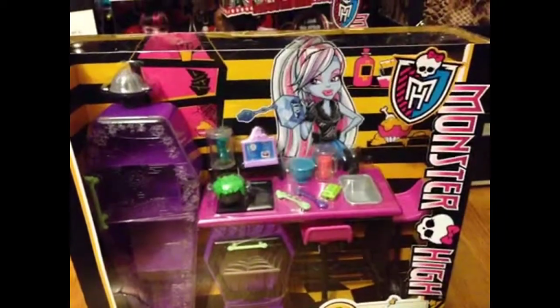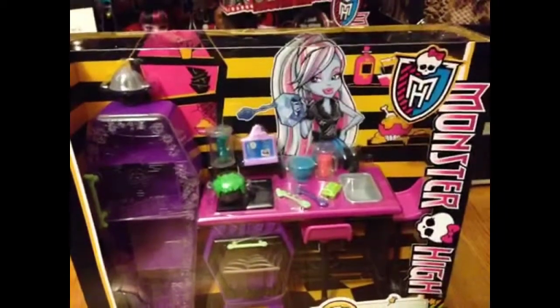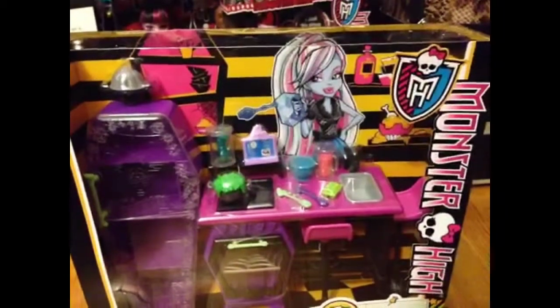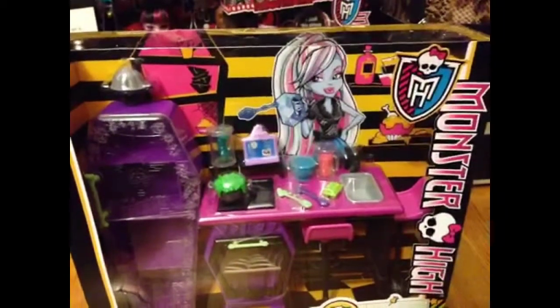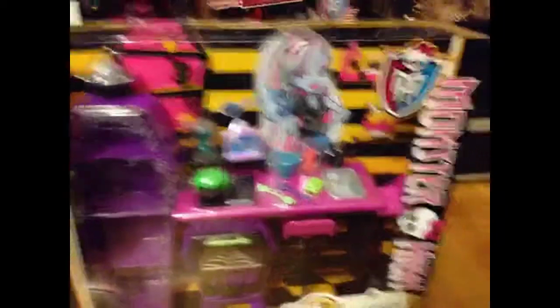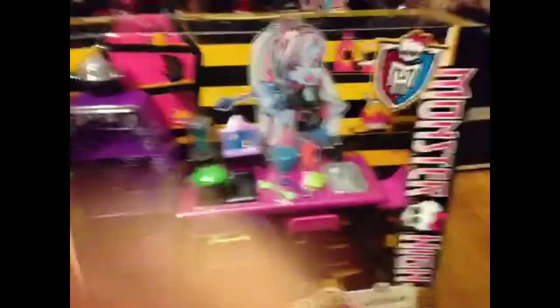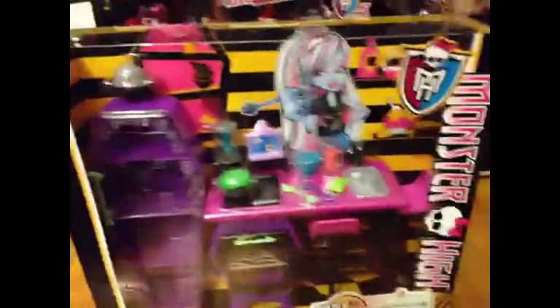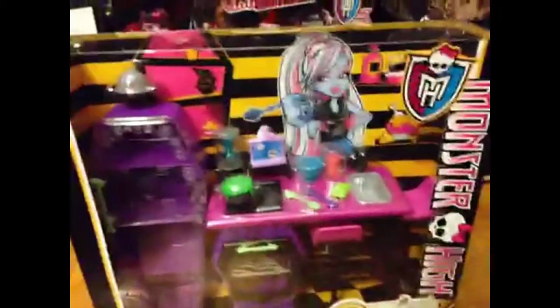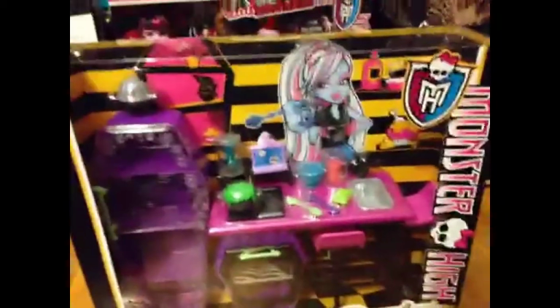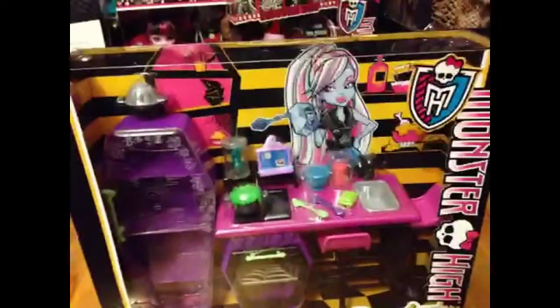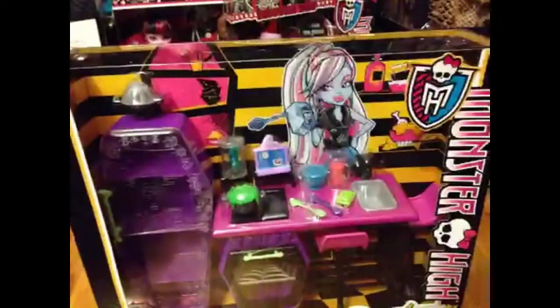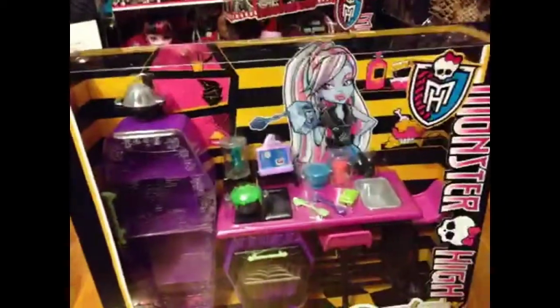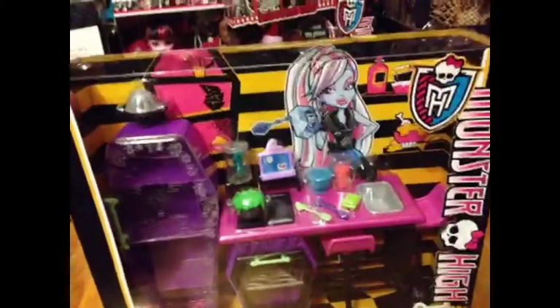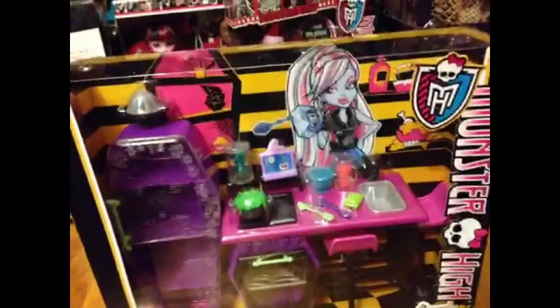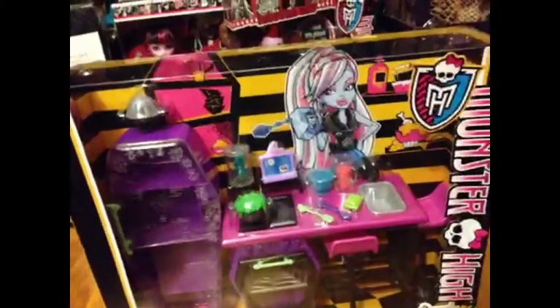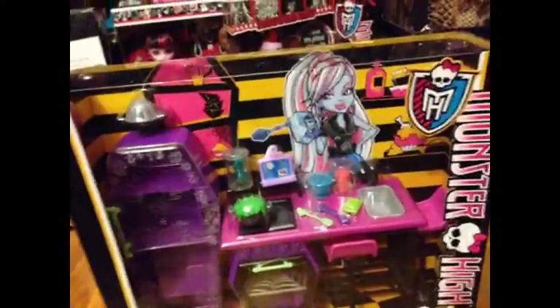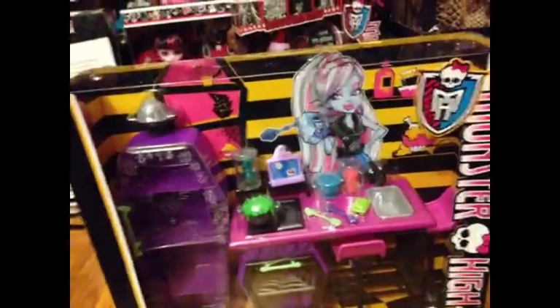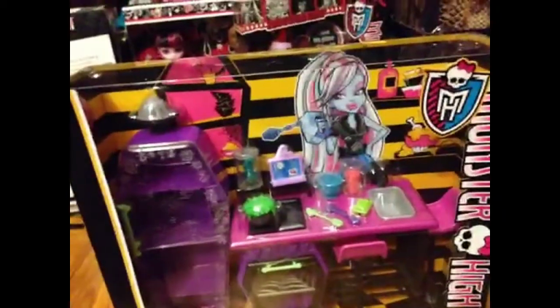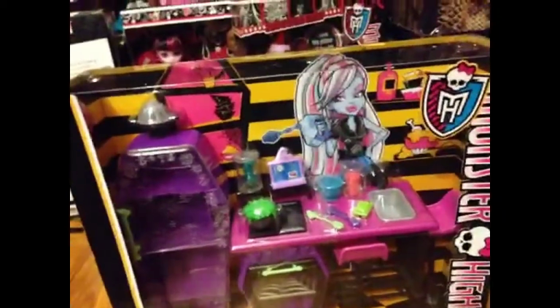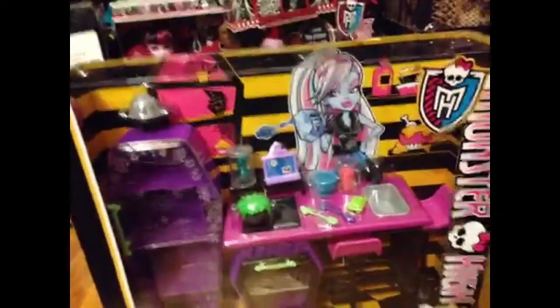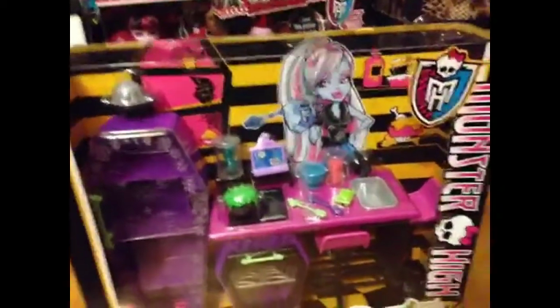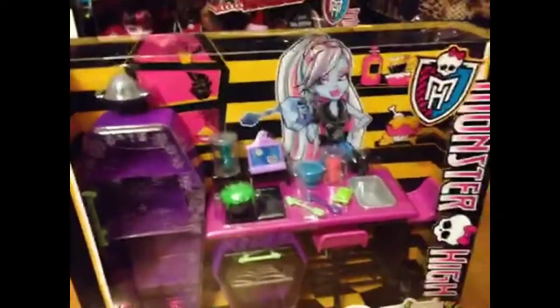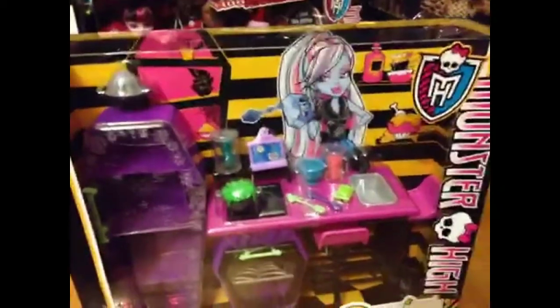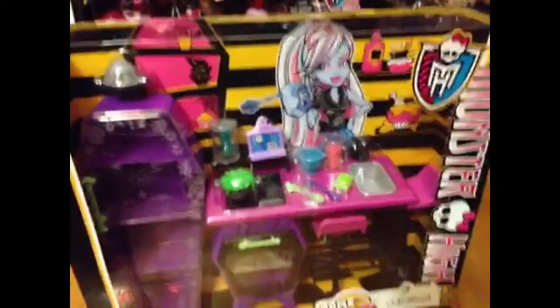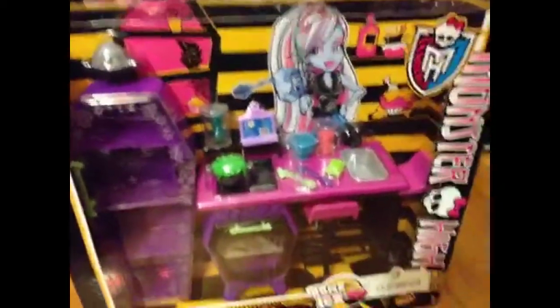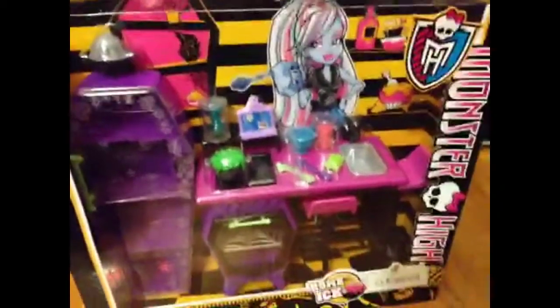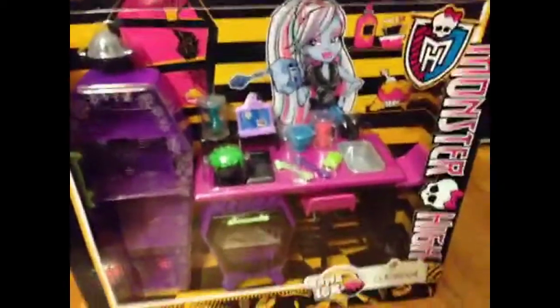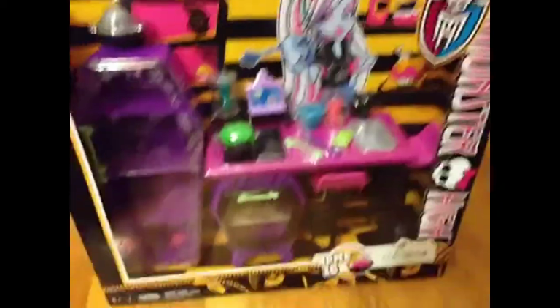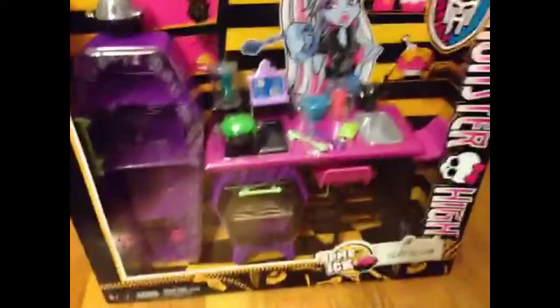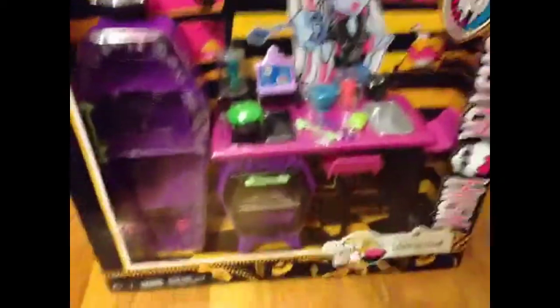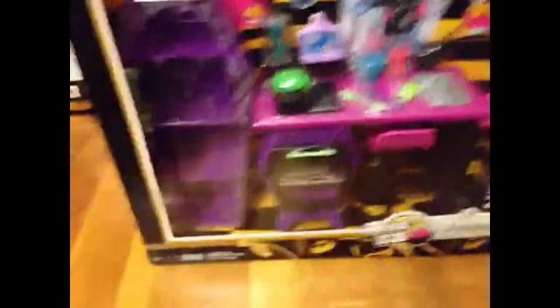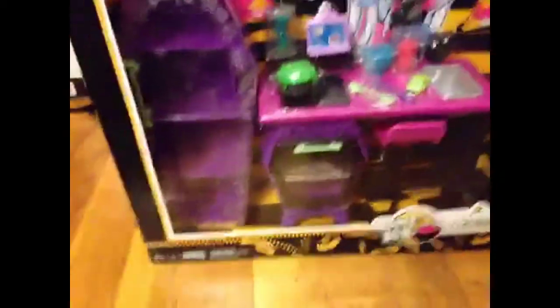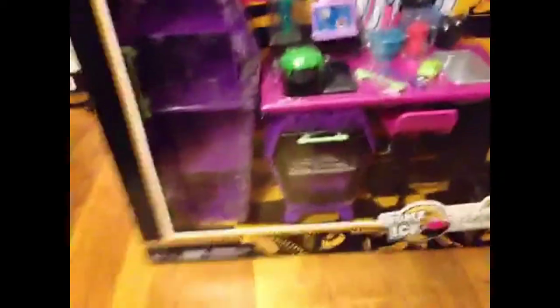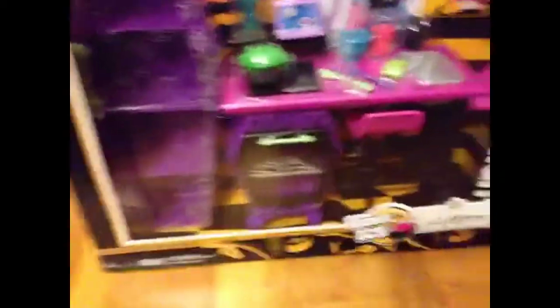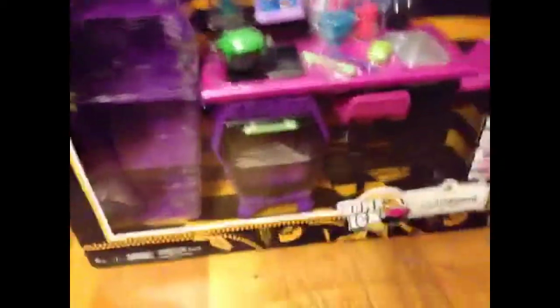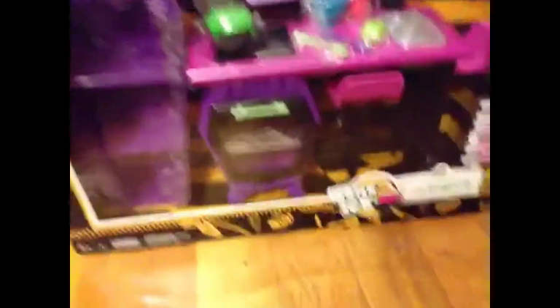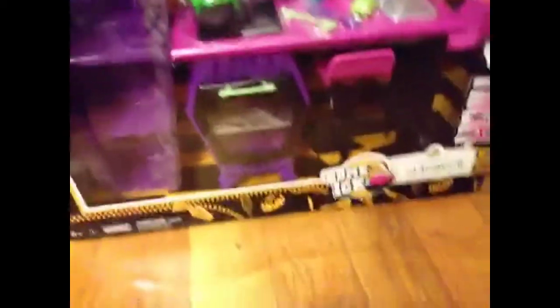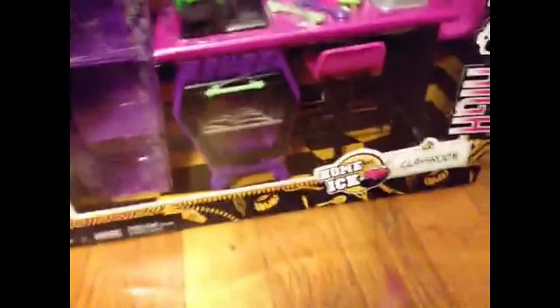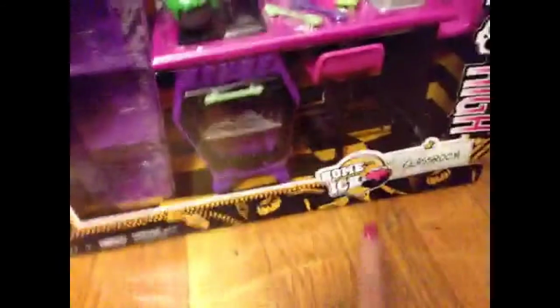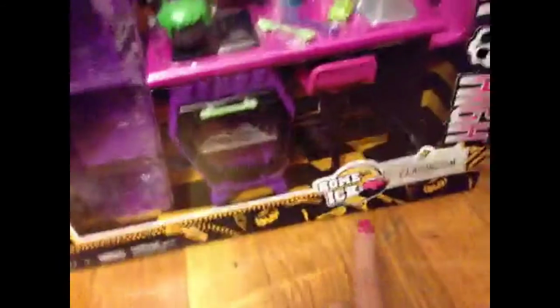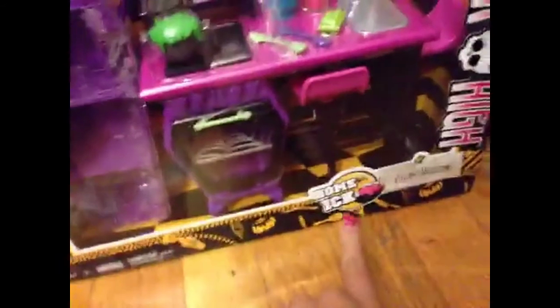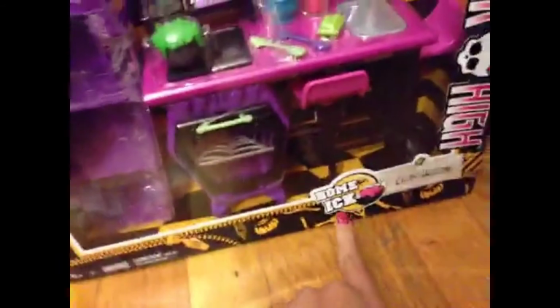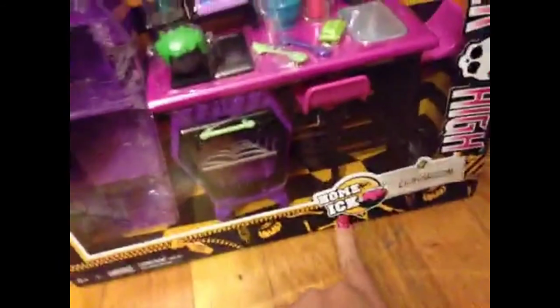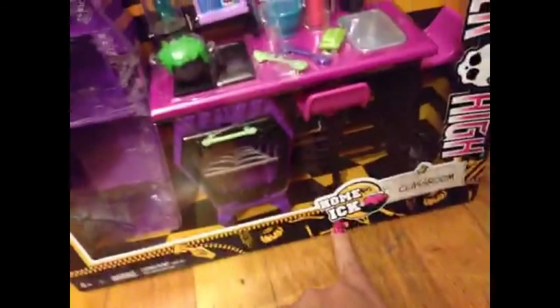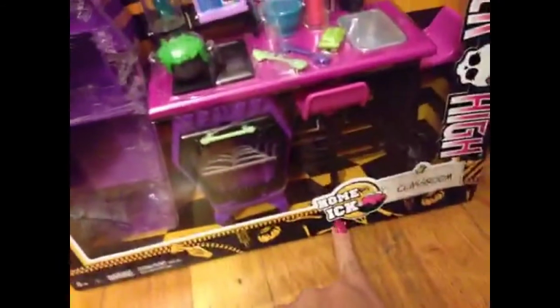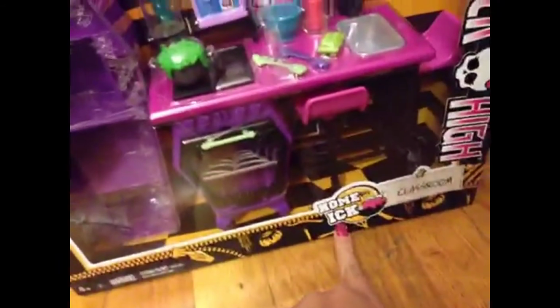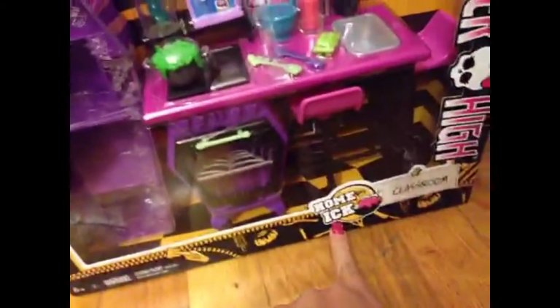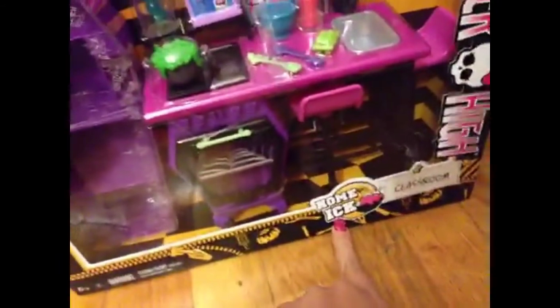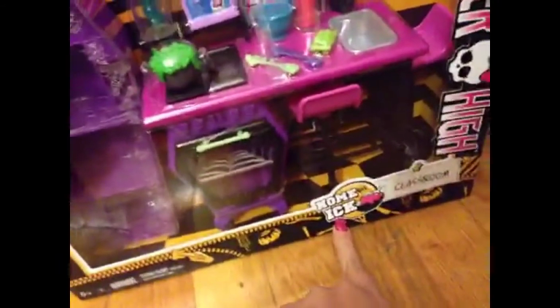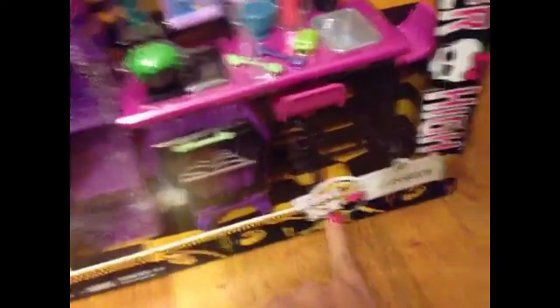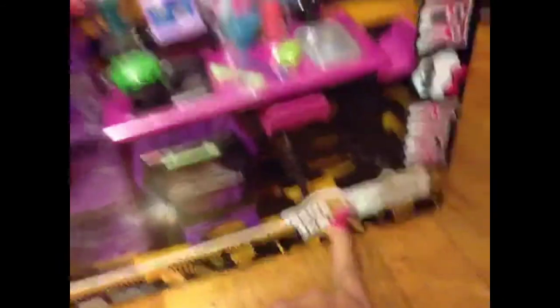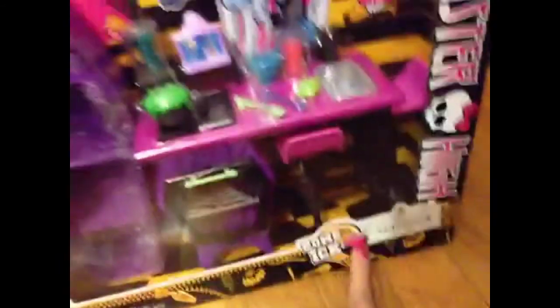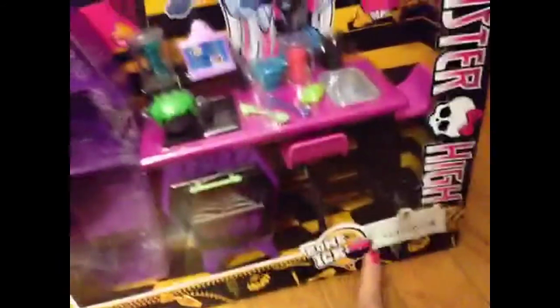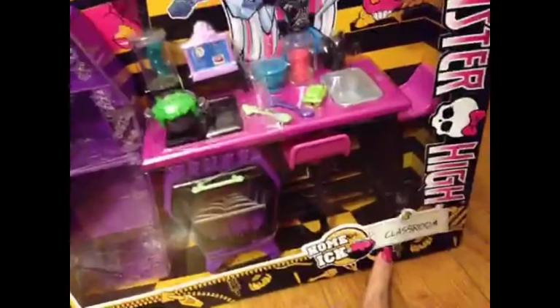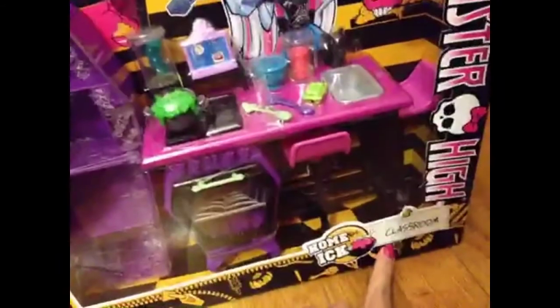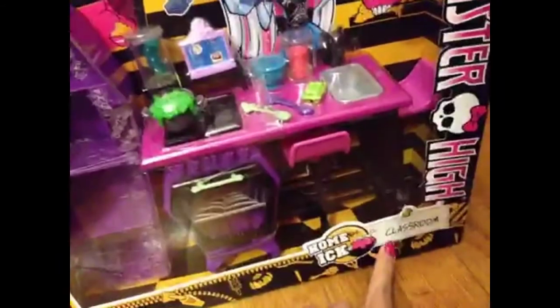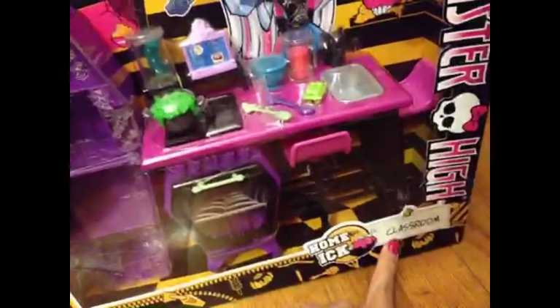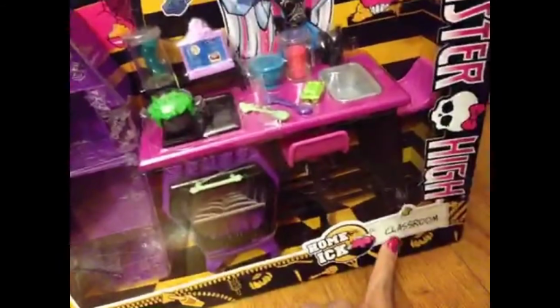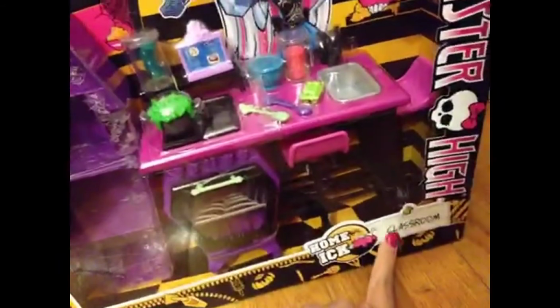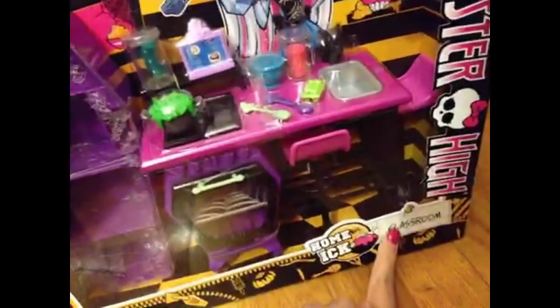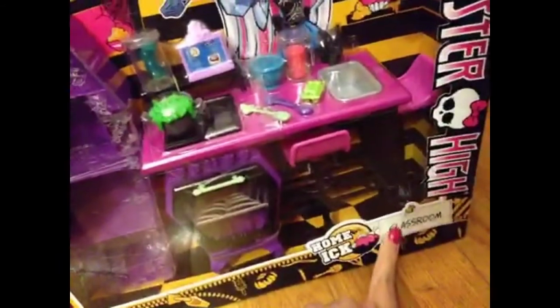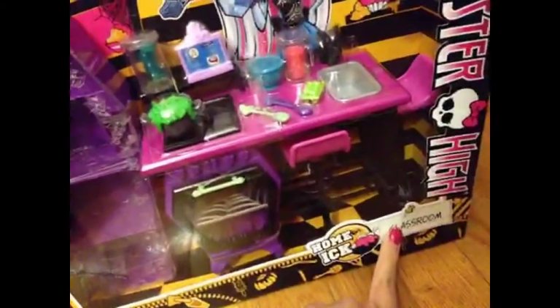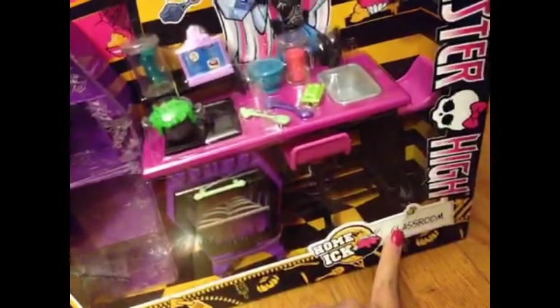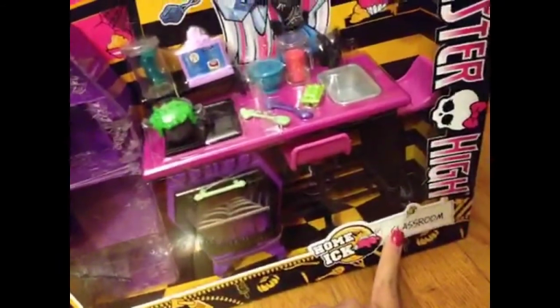Hey guys, Vanessa here and I'm going to be doing a review on the Monster High Home Ec Classroom Assortment.